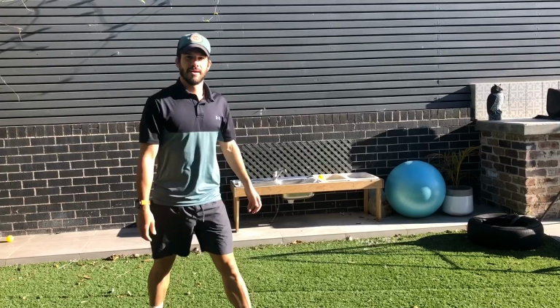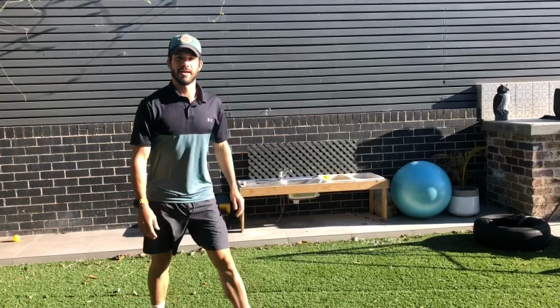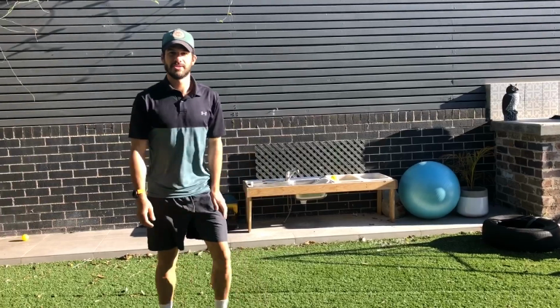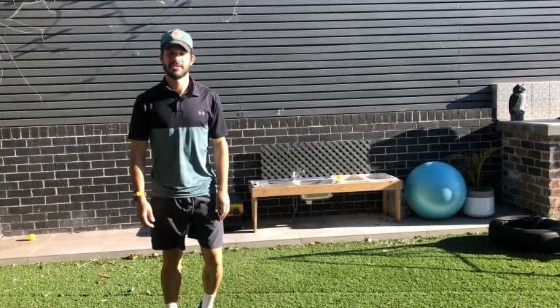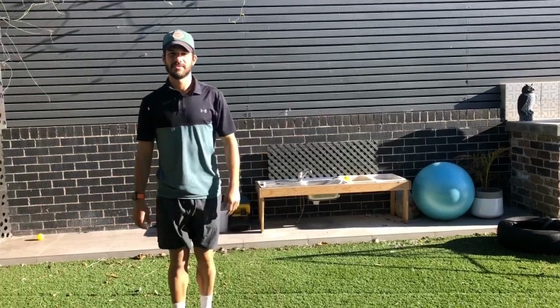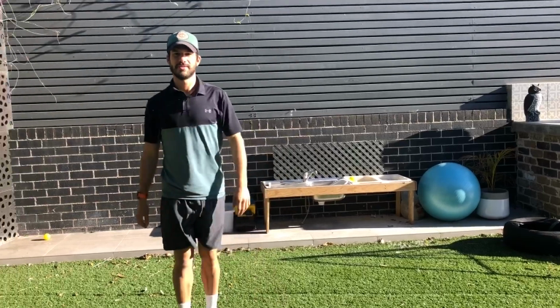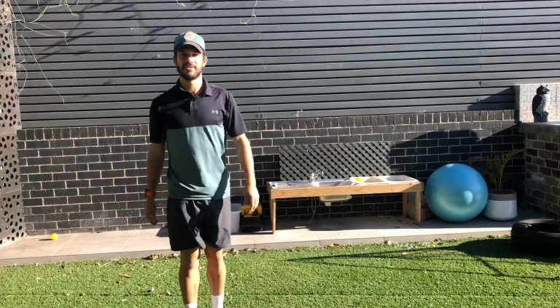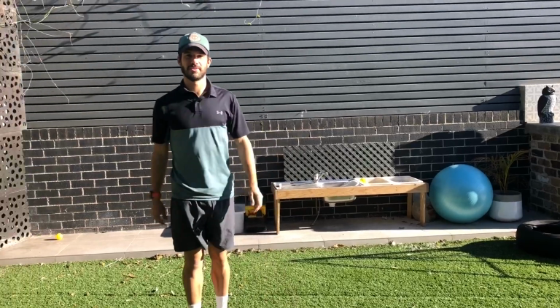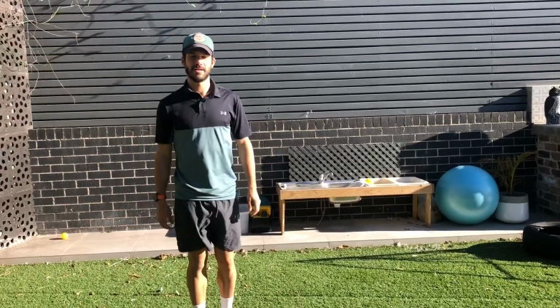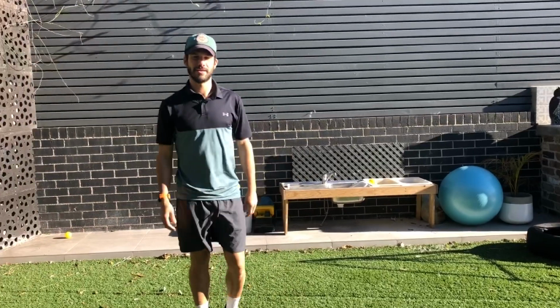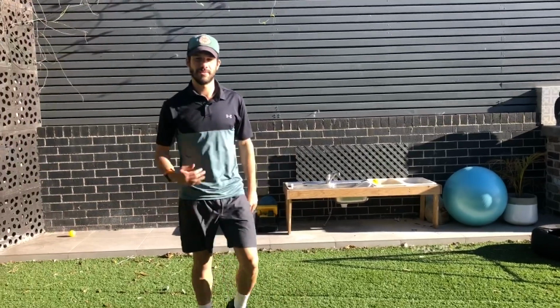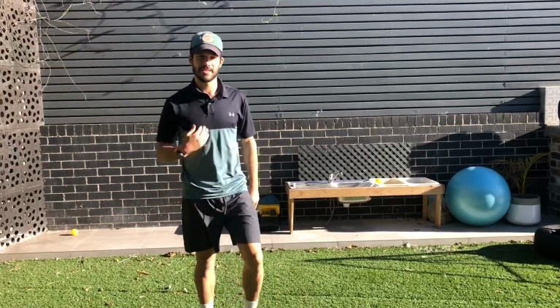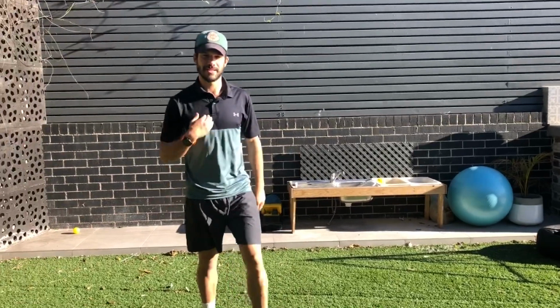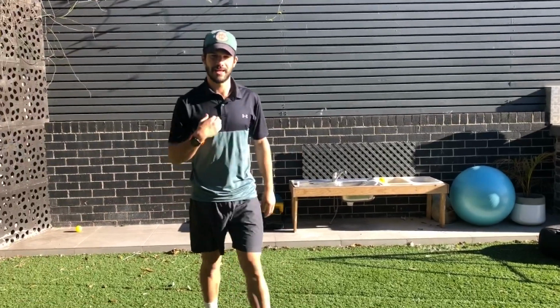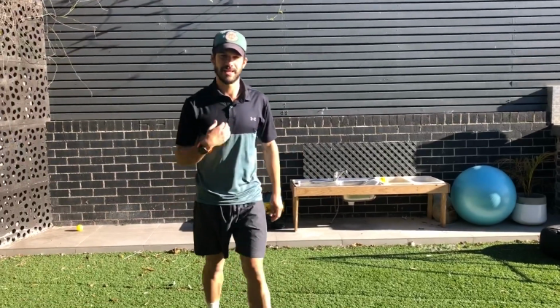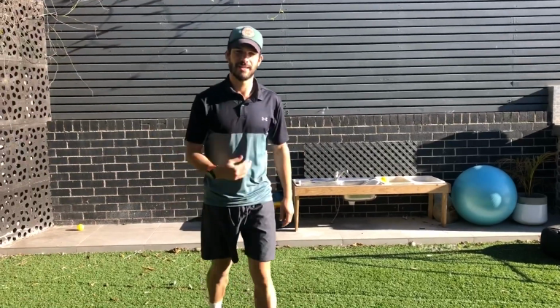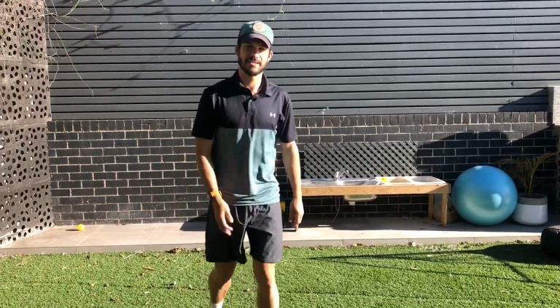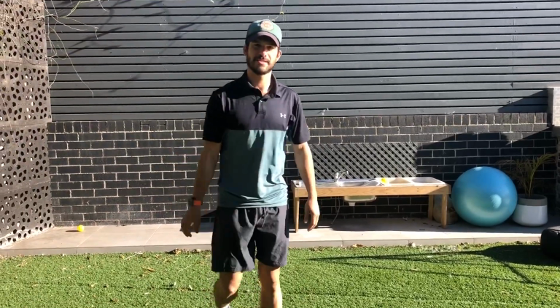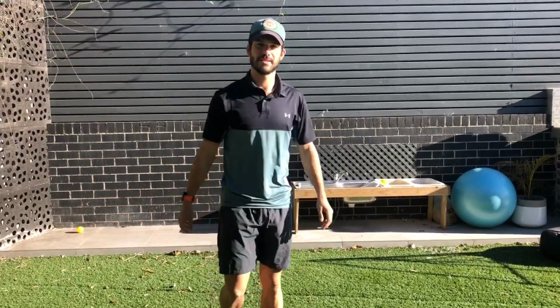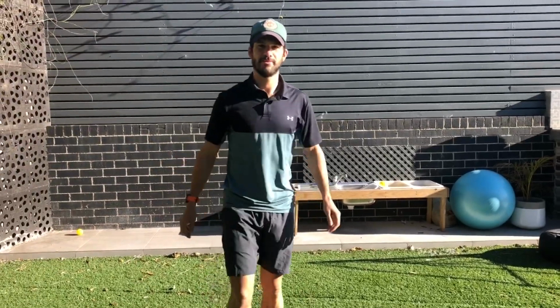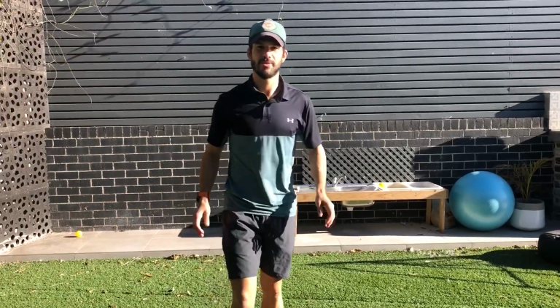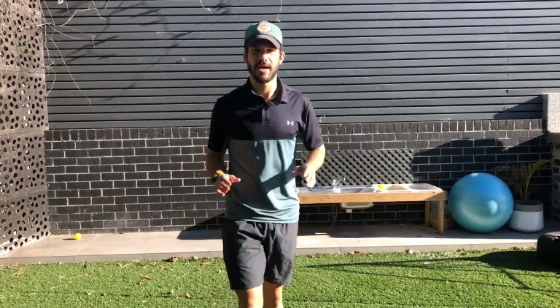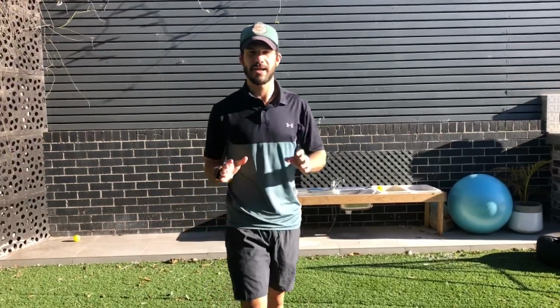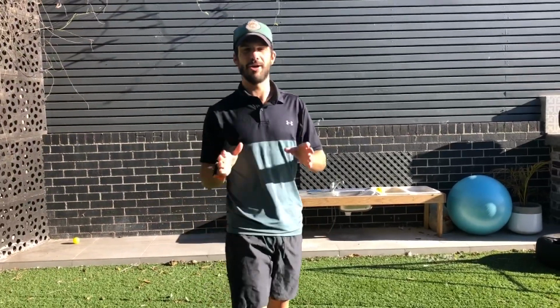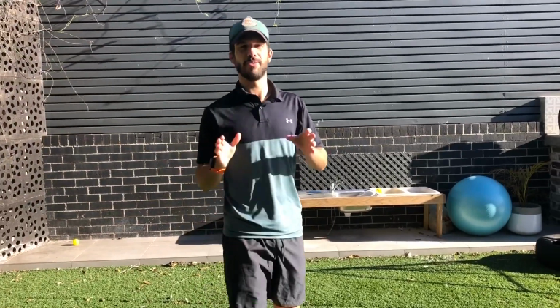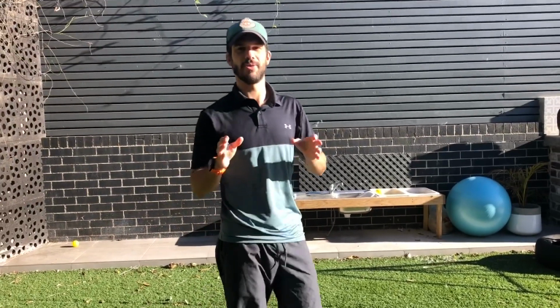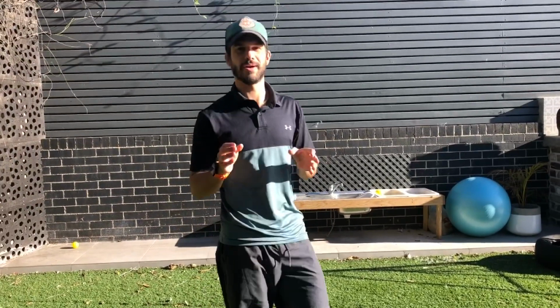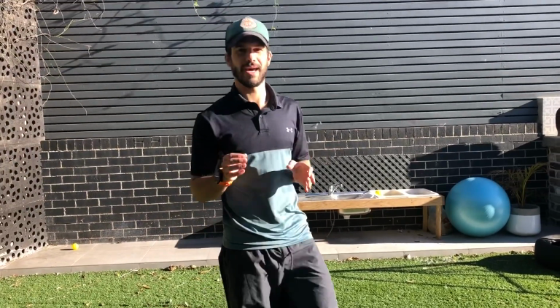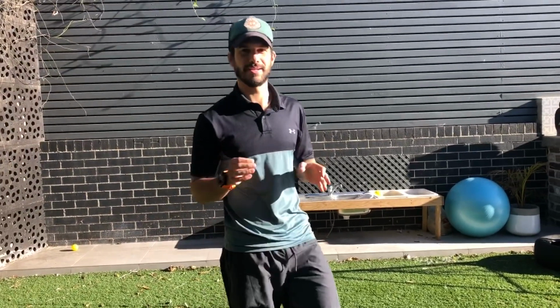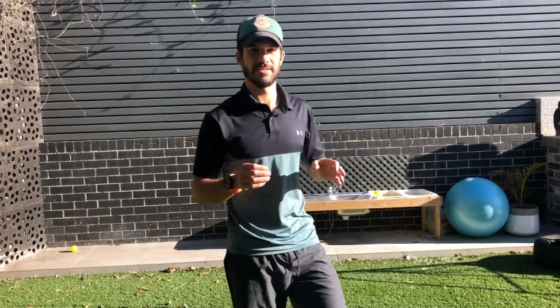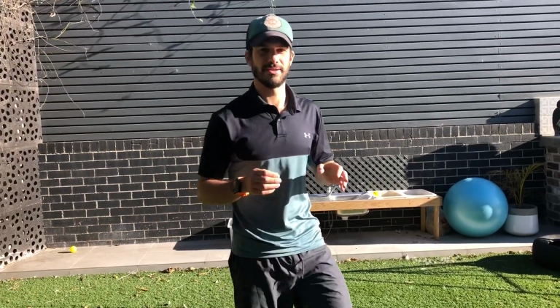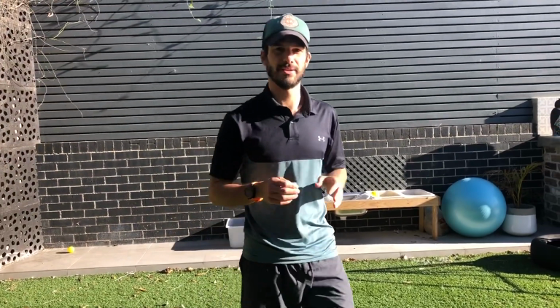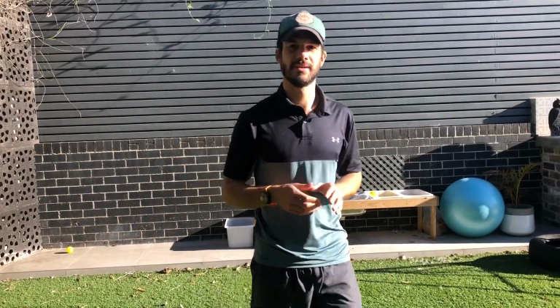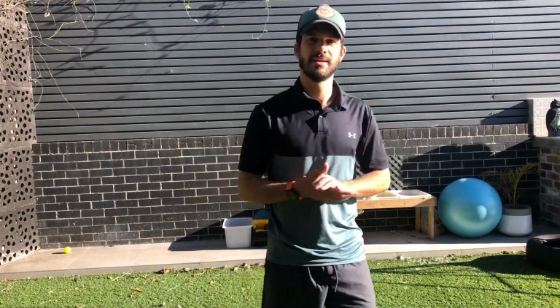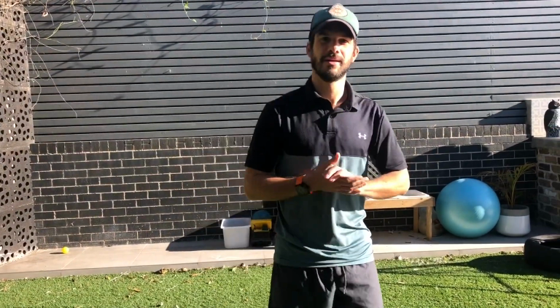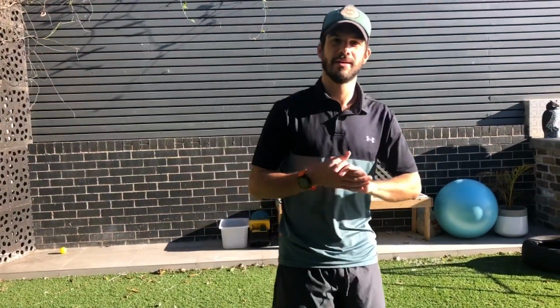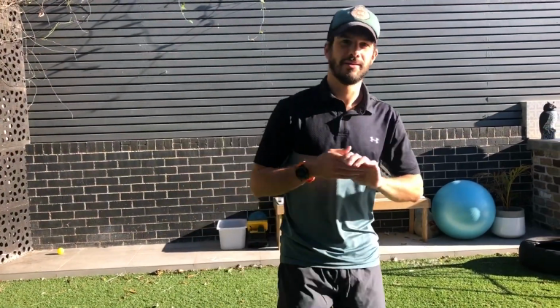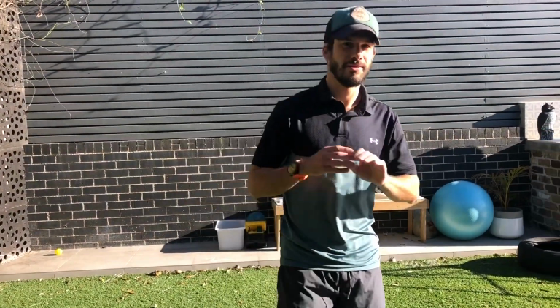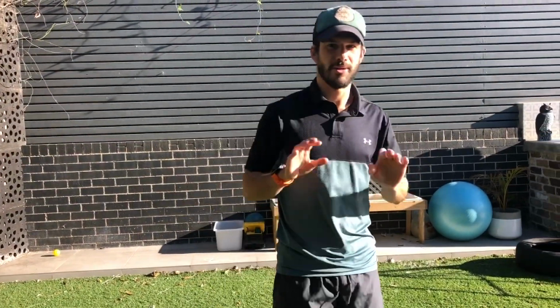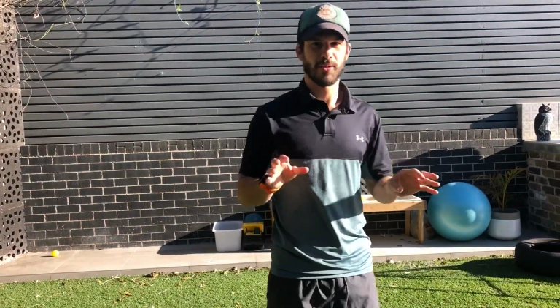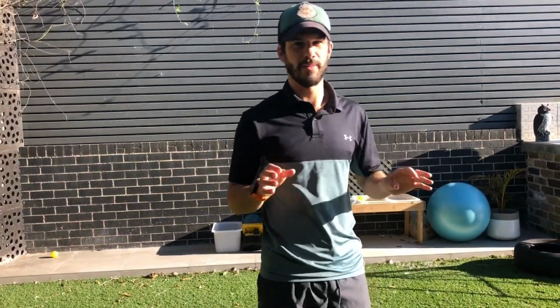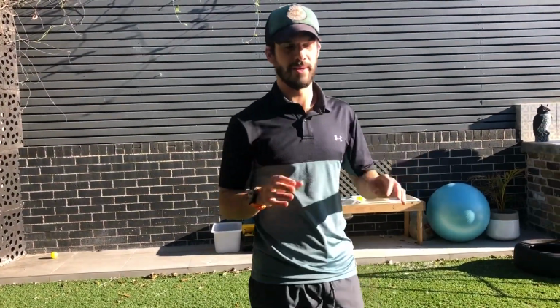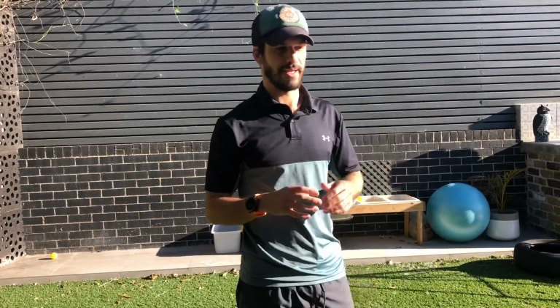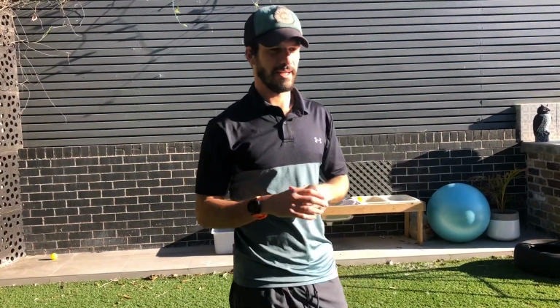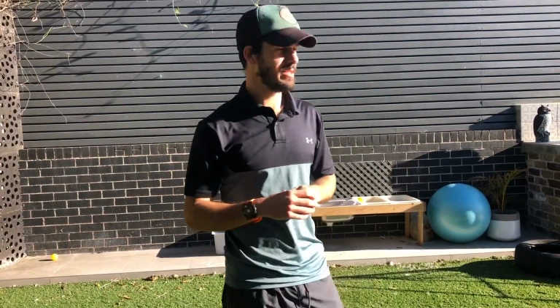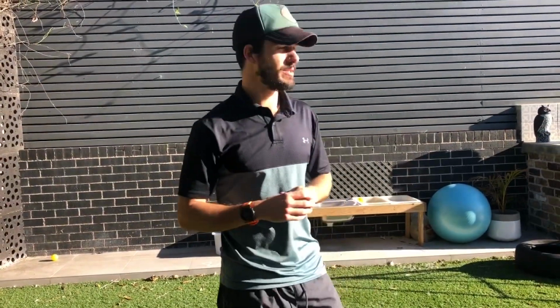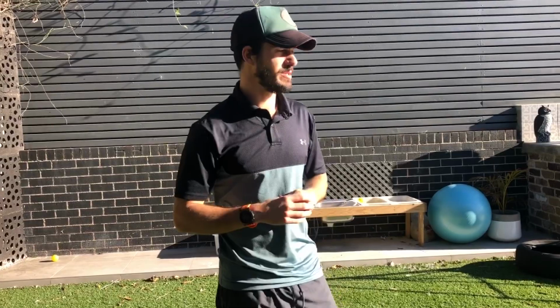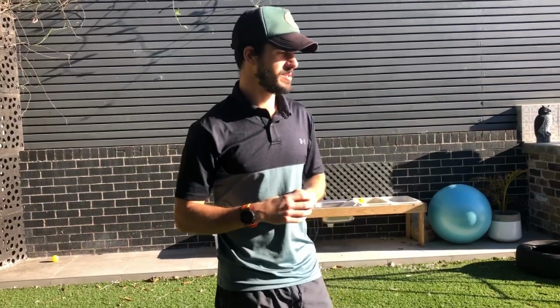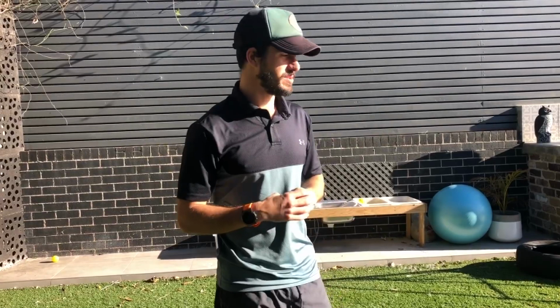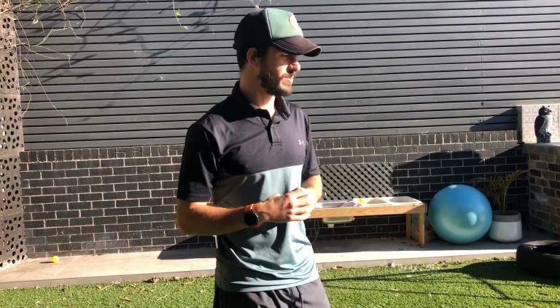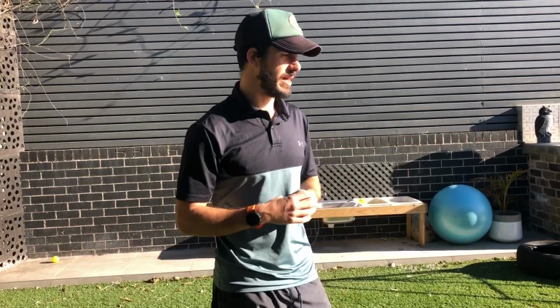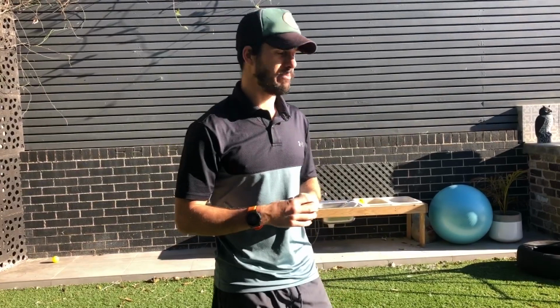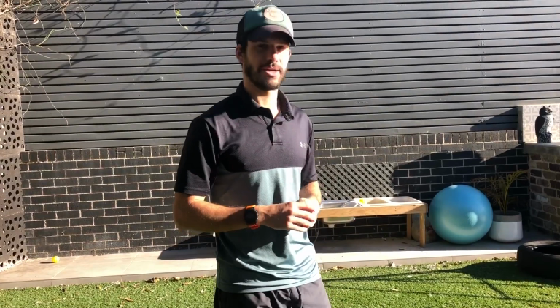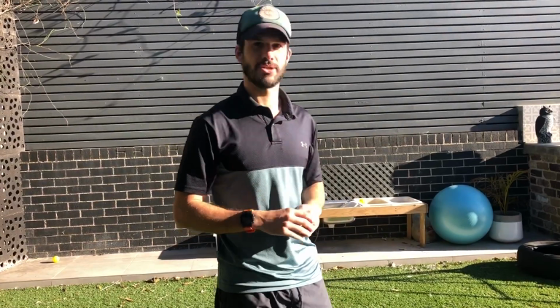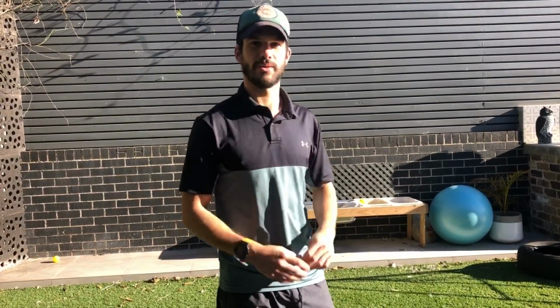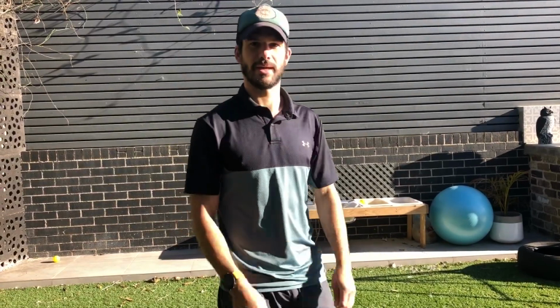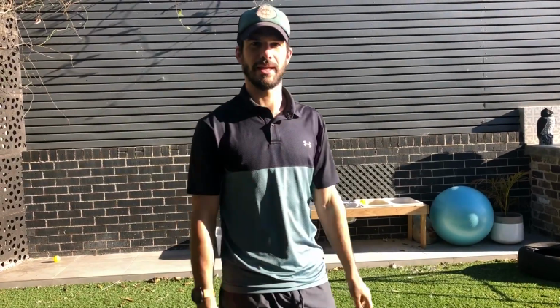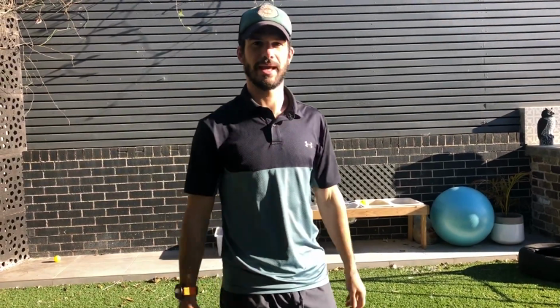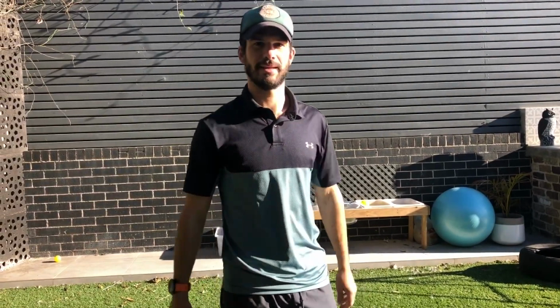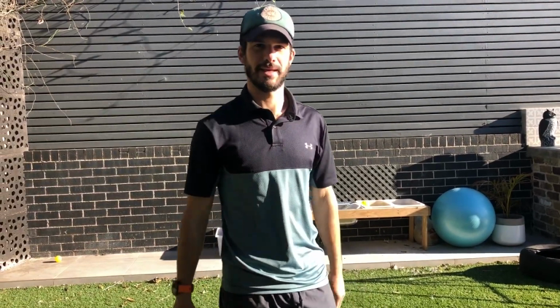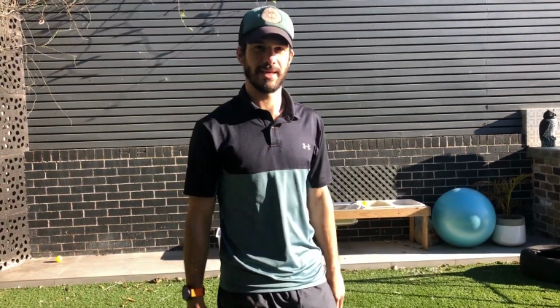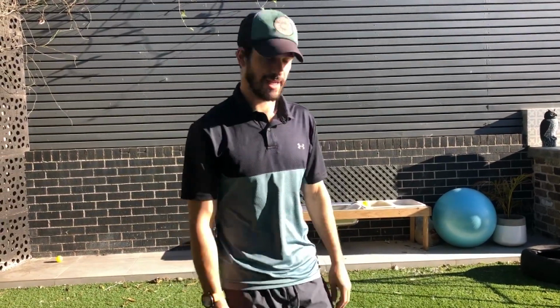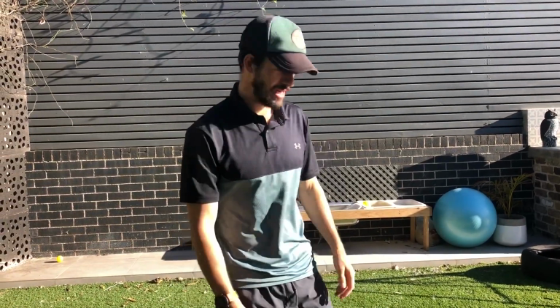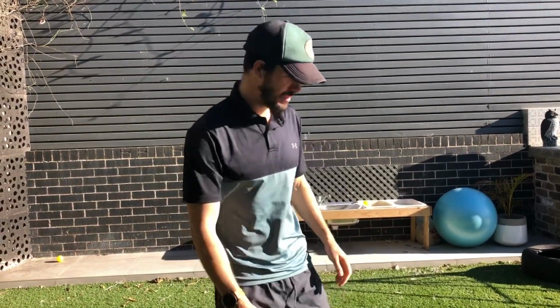Hi students of Ken Hooker. Mr. Ken here just giving you an at-home workout to do — no equipment needed — just to make sure we're getting out there and getting active.